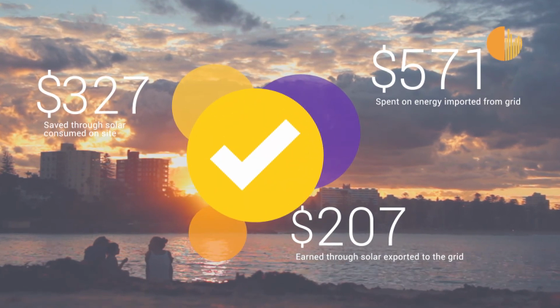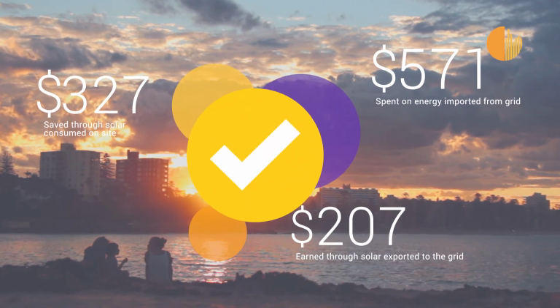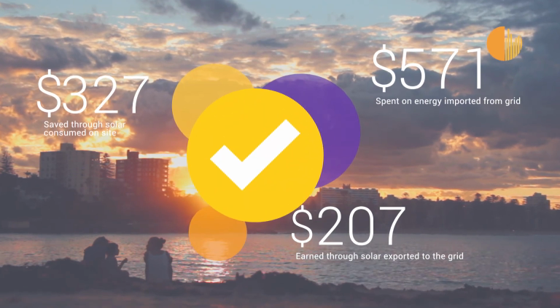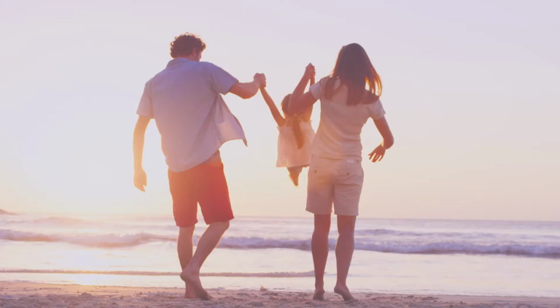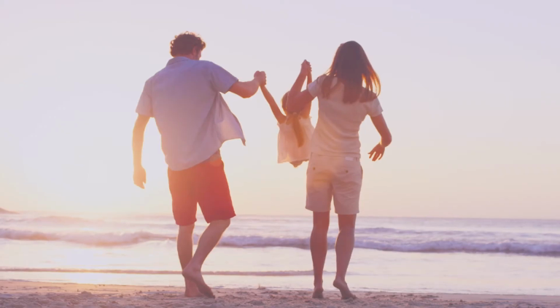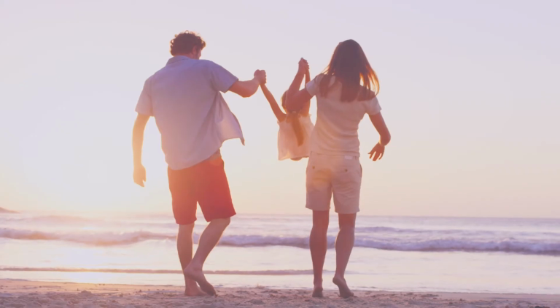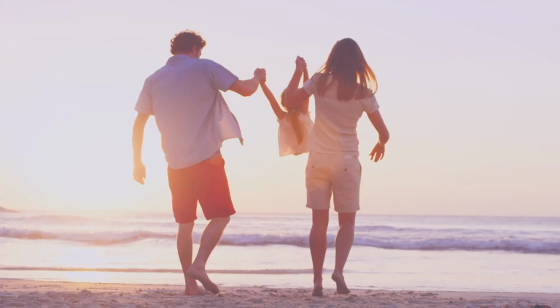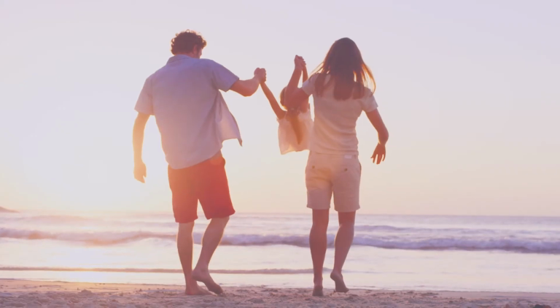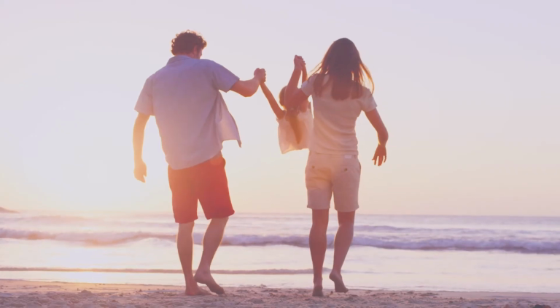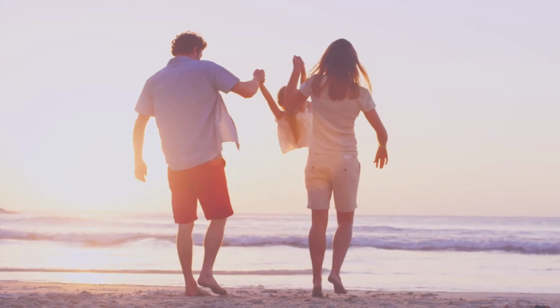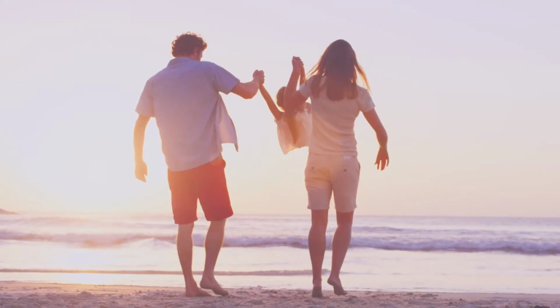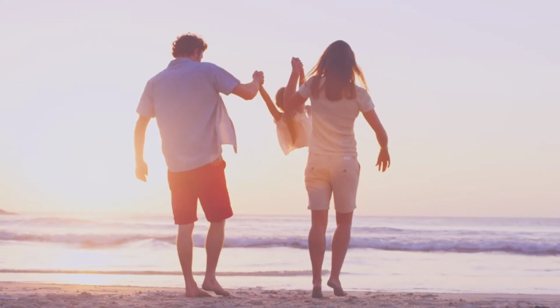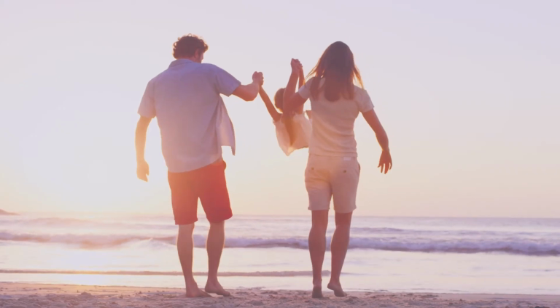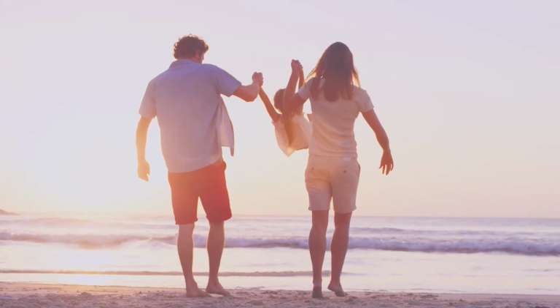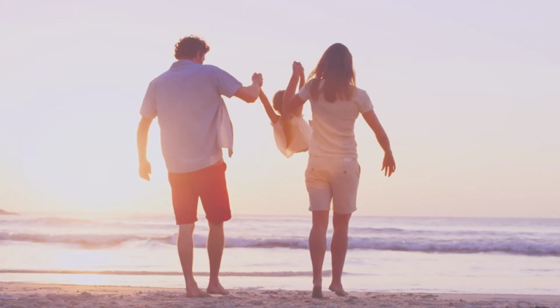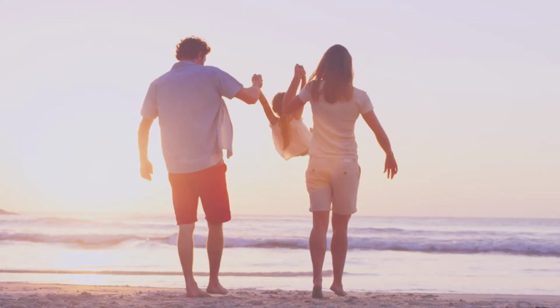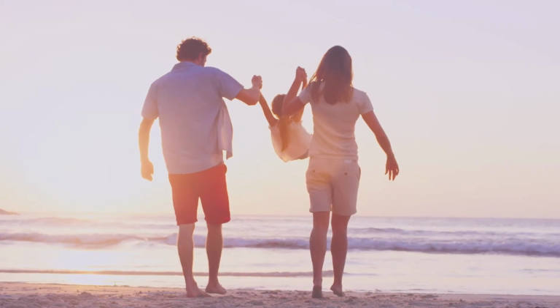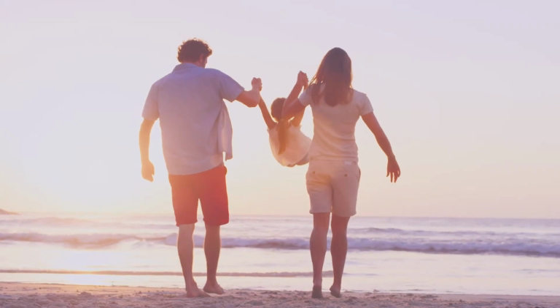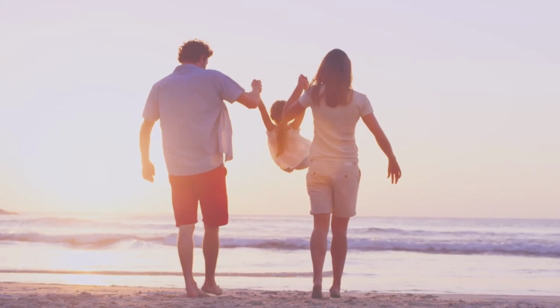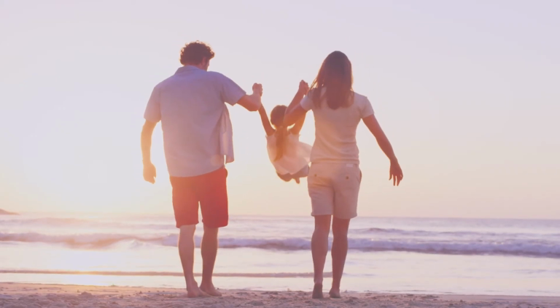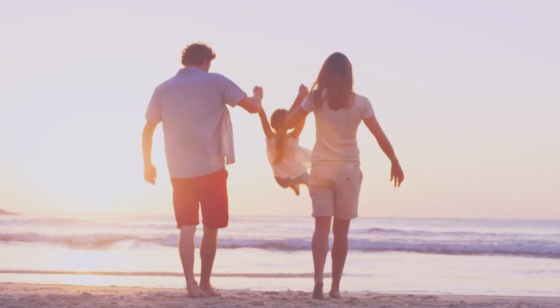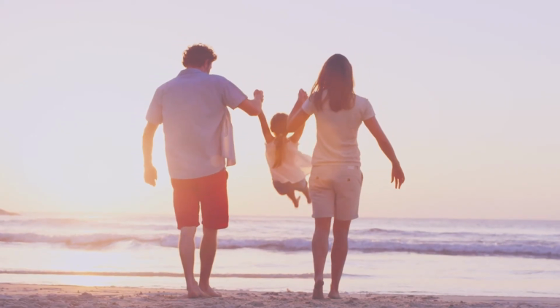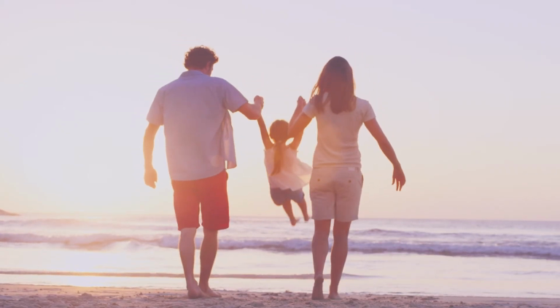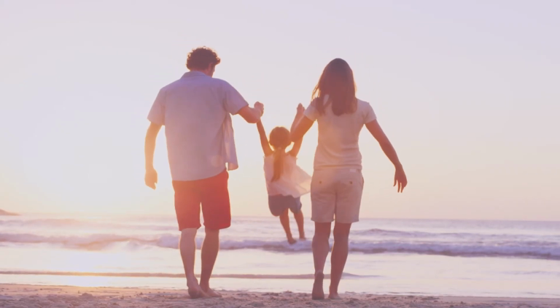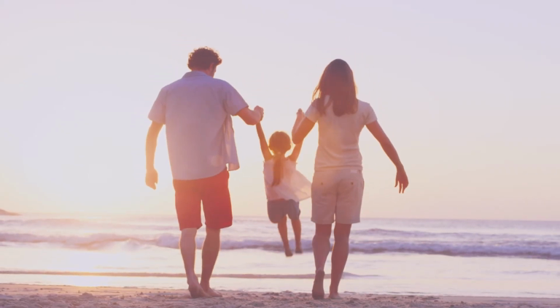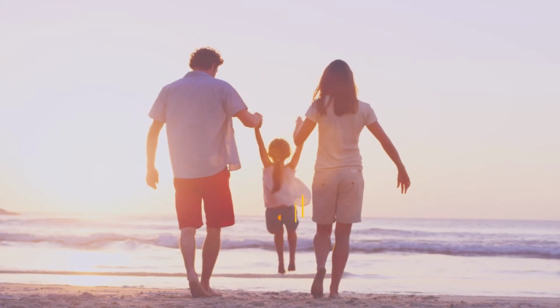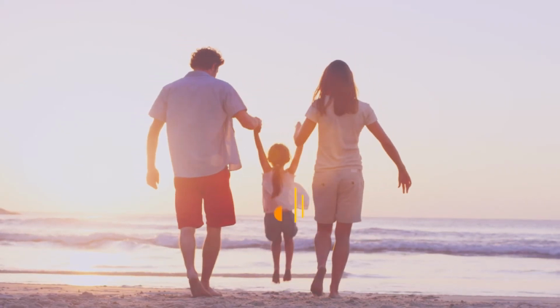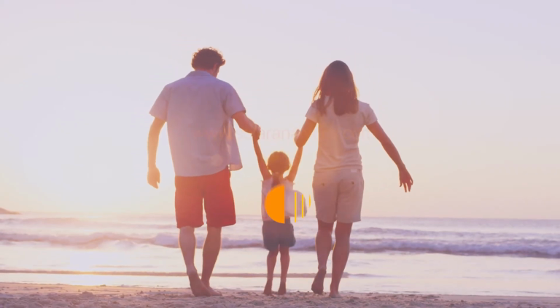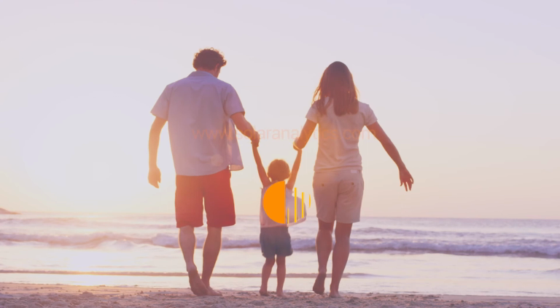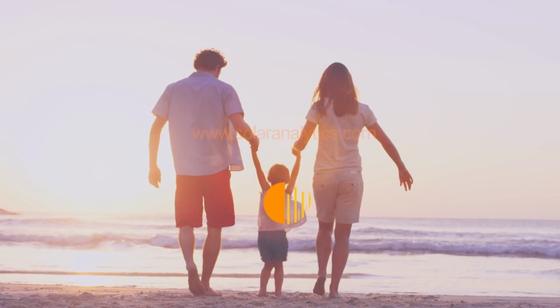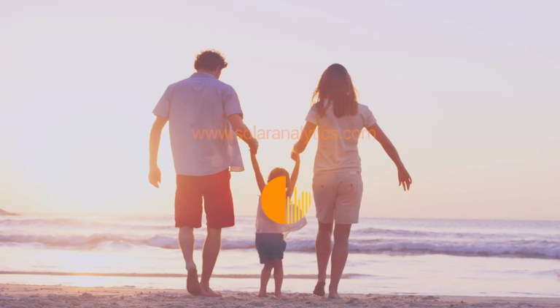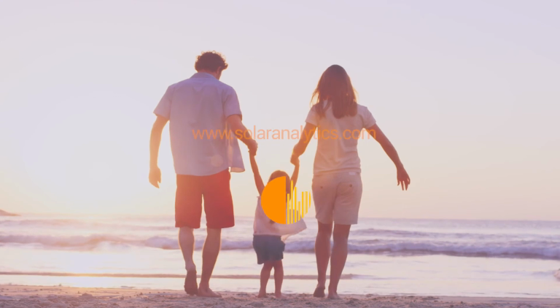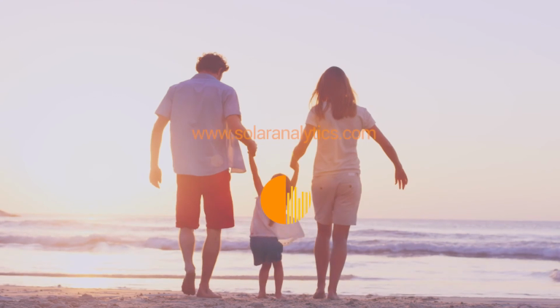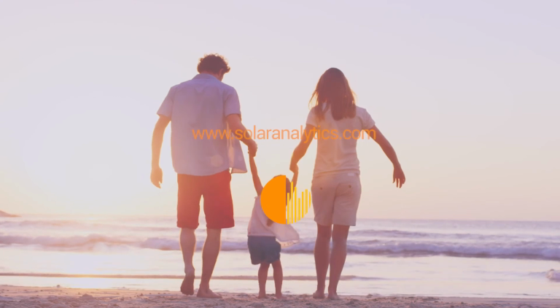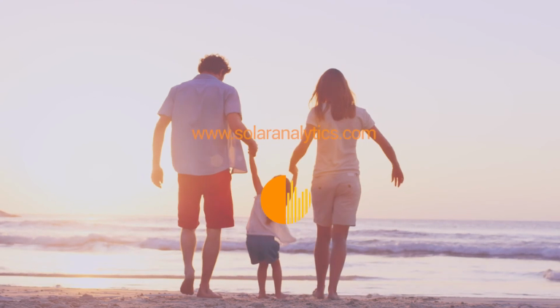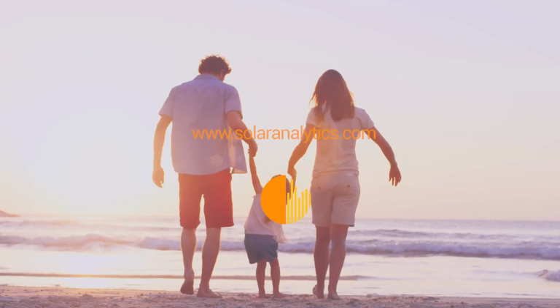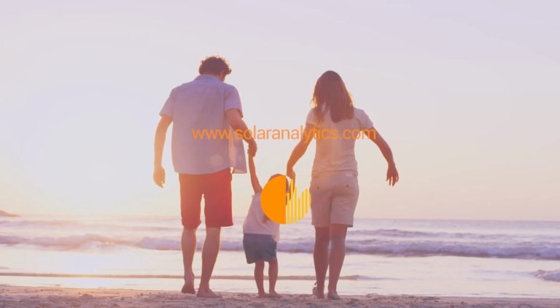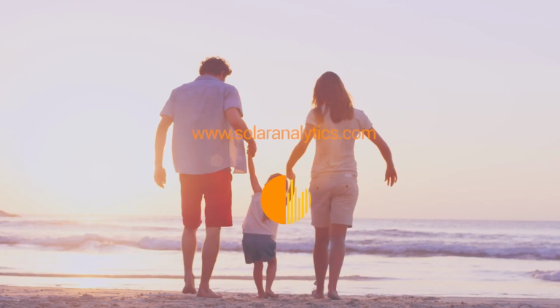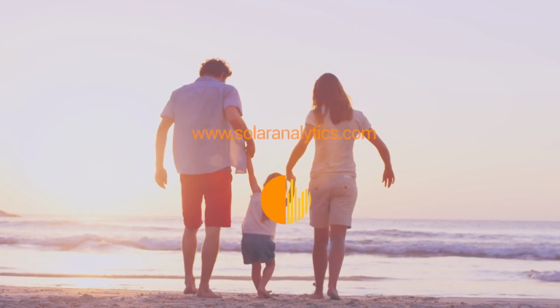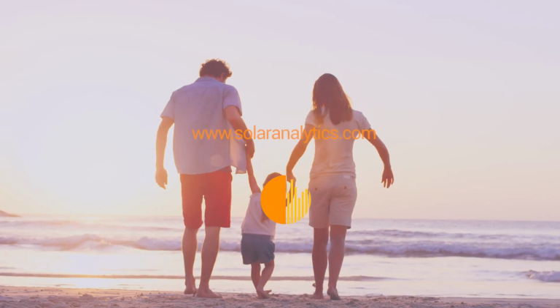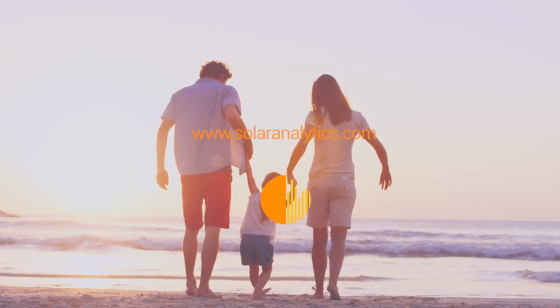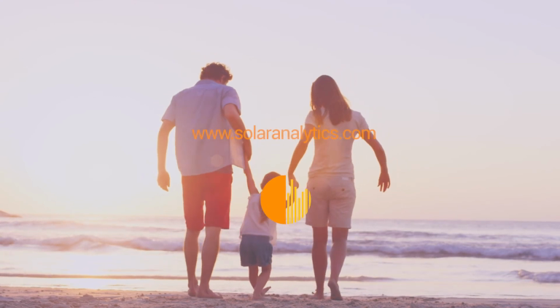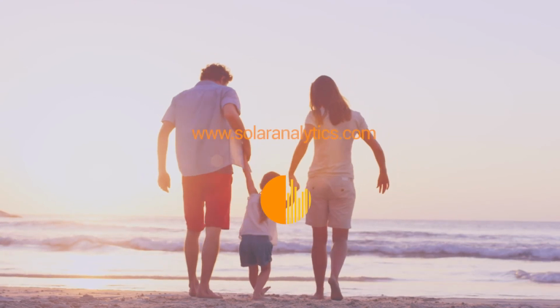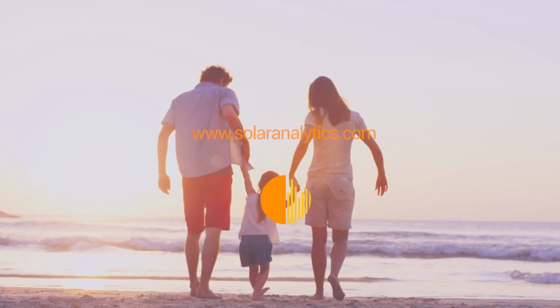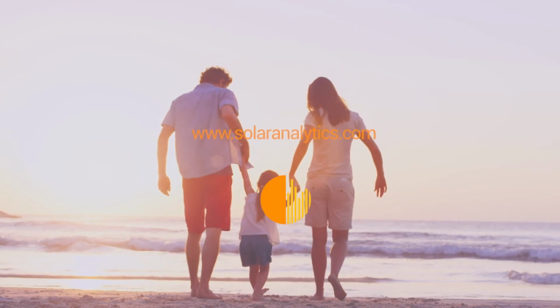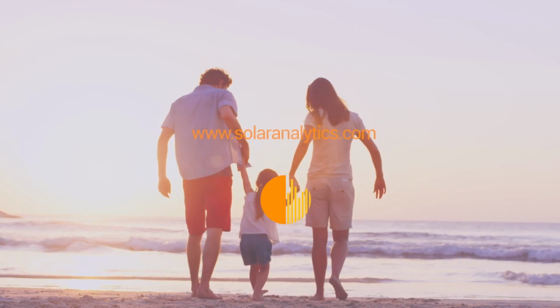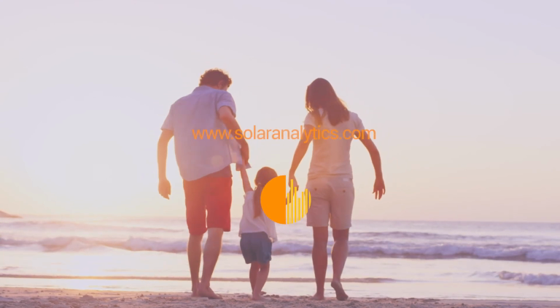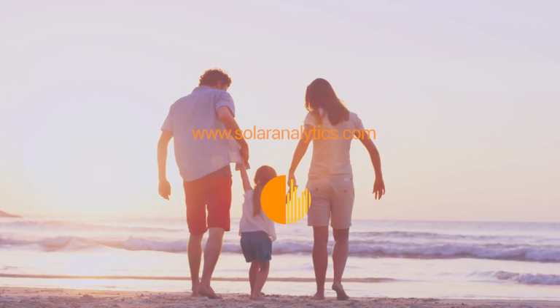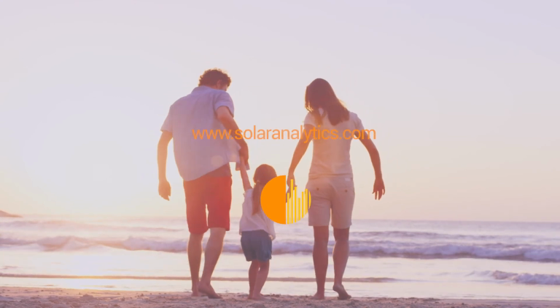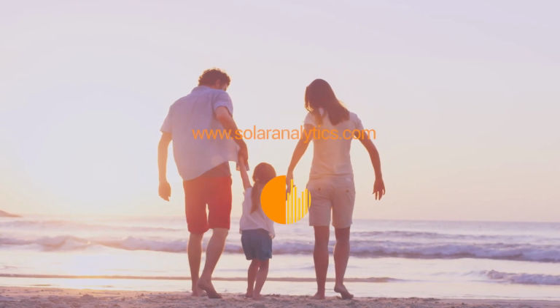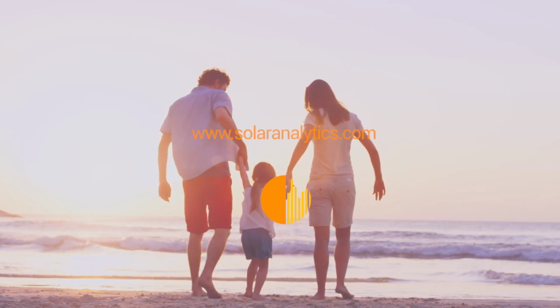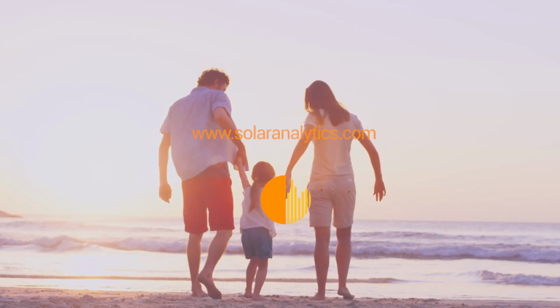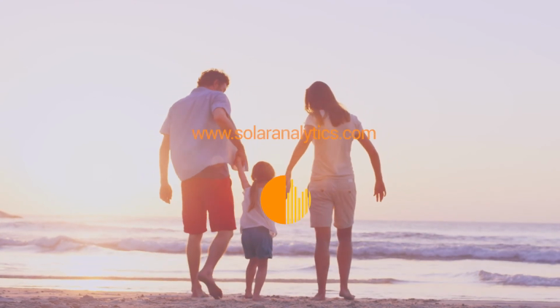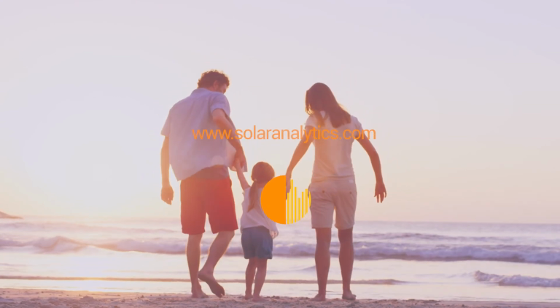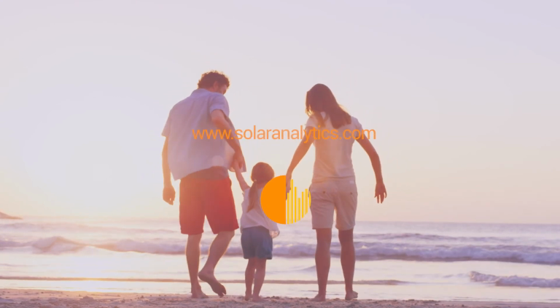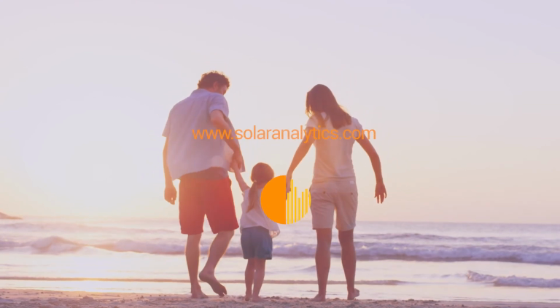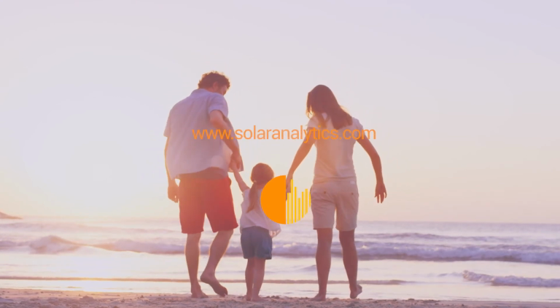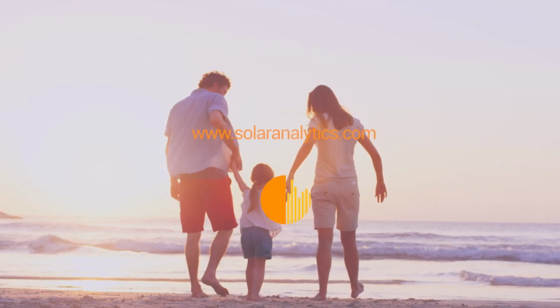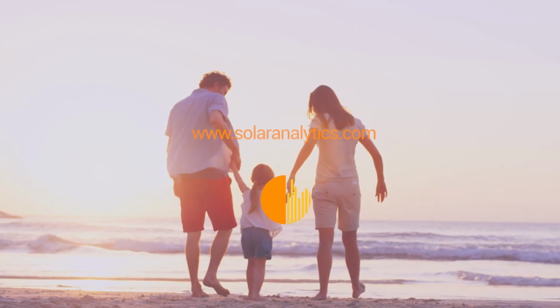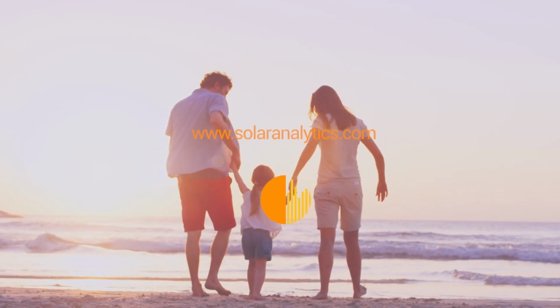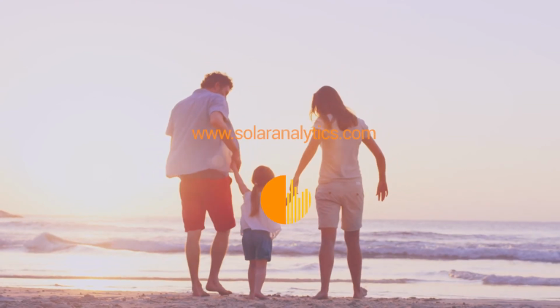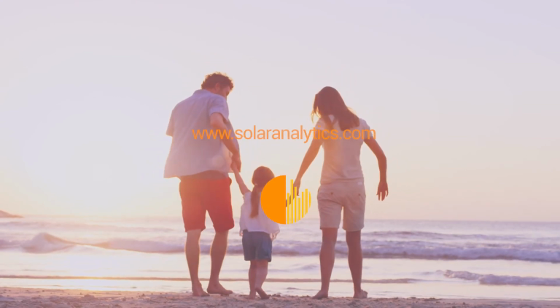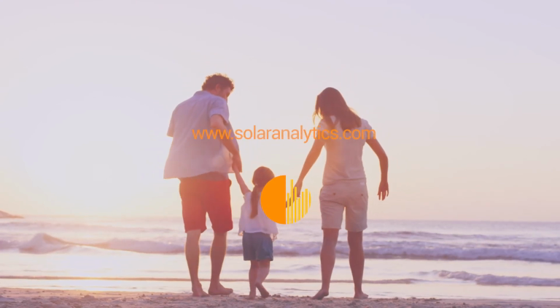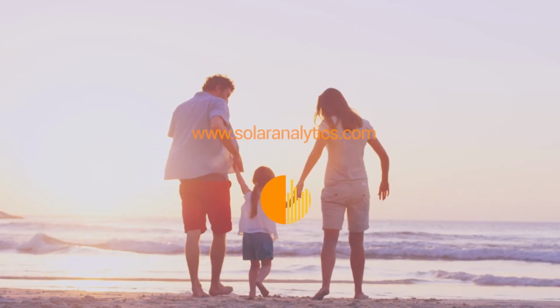Learn how to get more out of your solar system today with Solar Analytics Monitoring at solaranalytics.com.